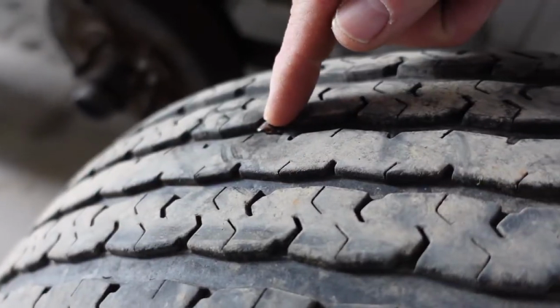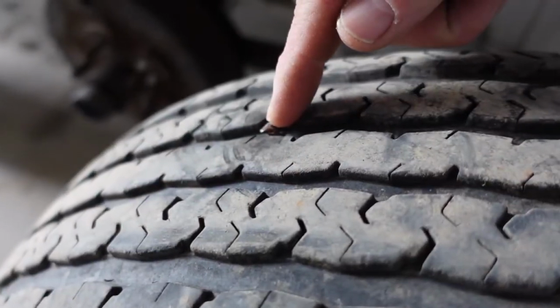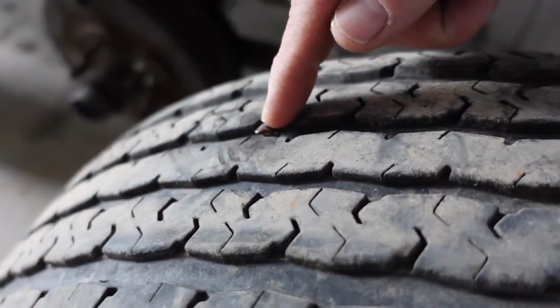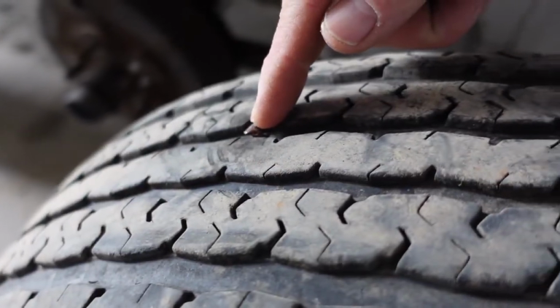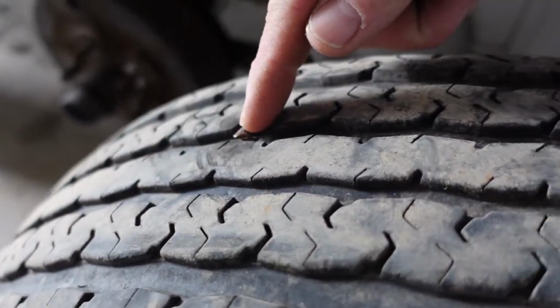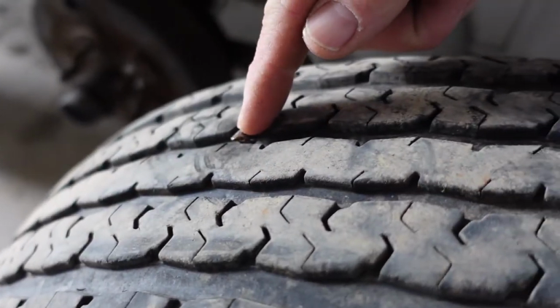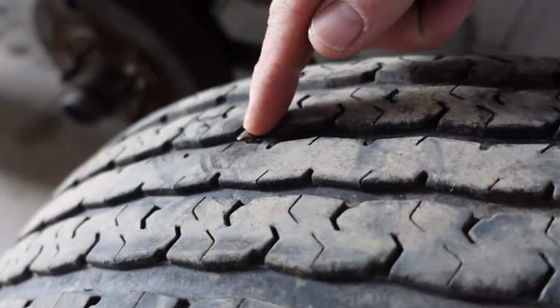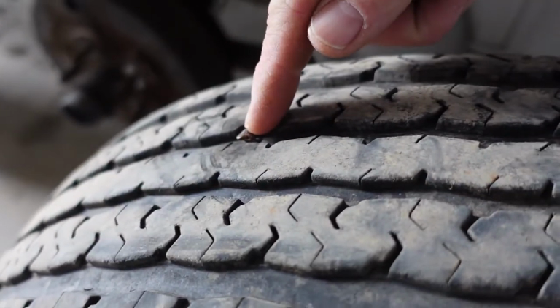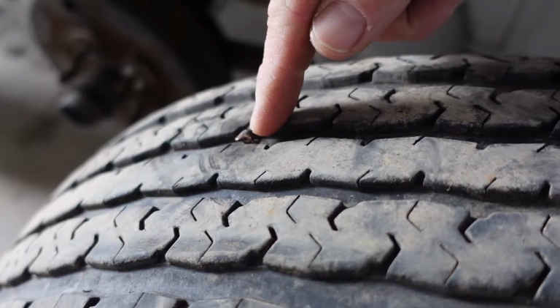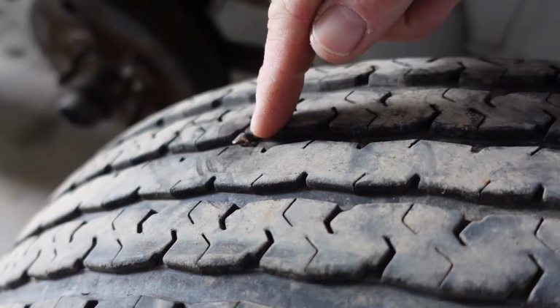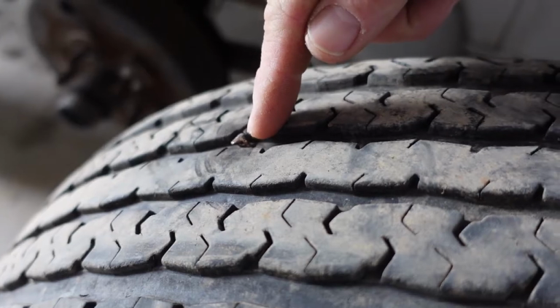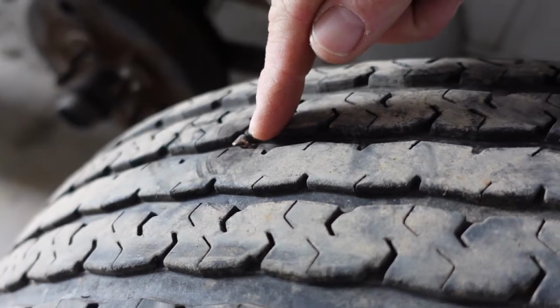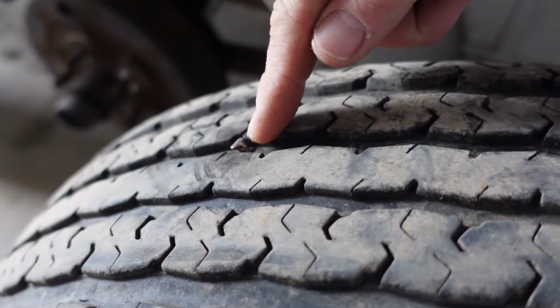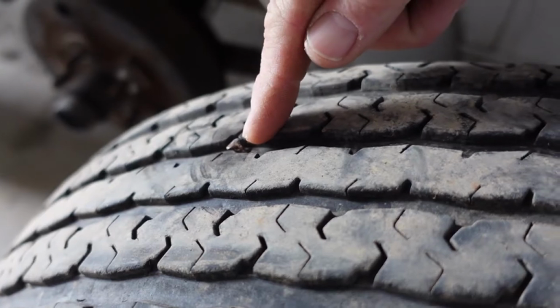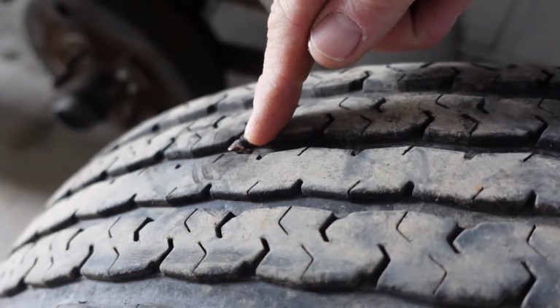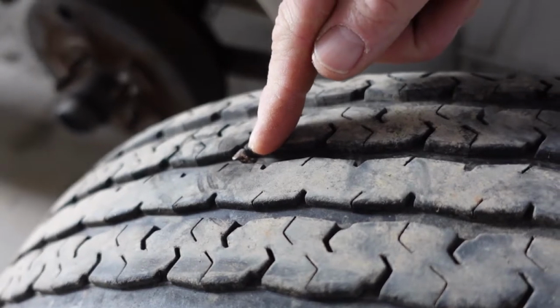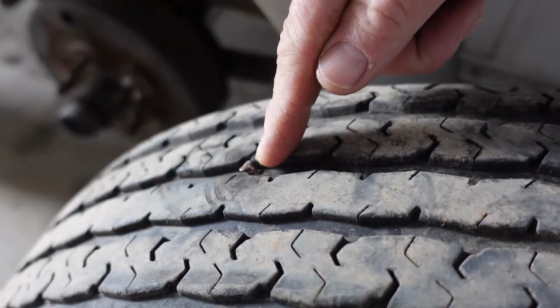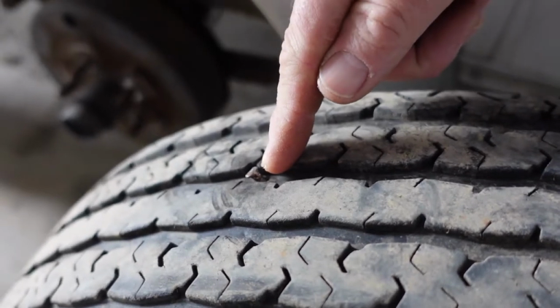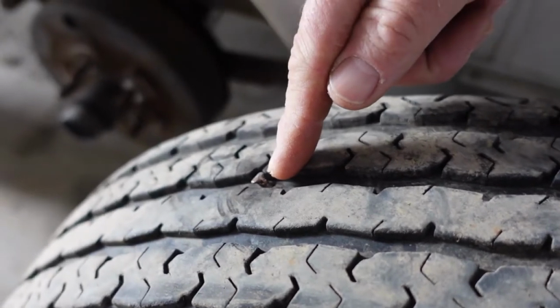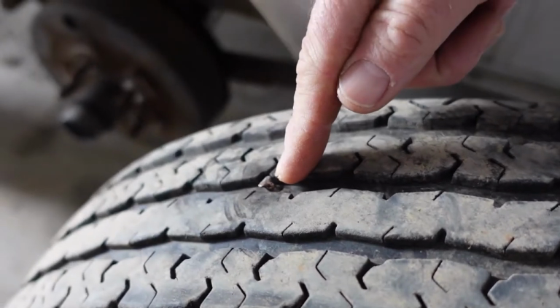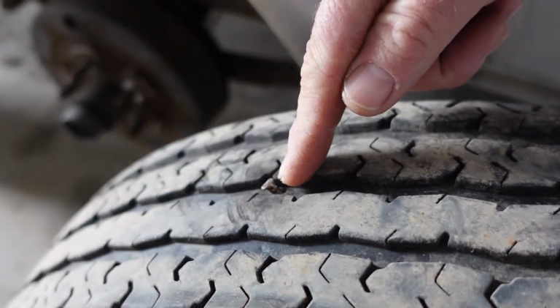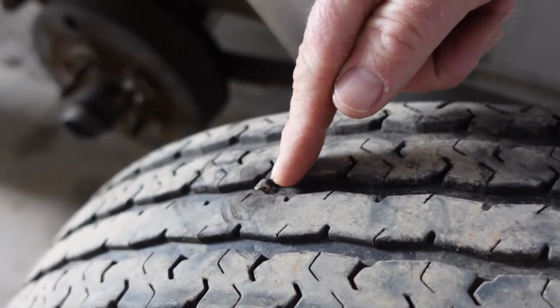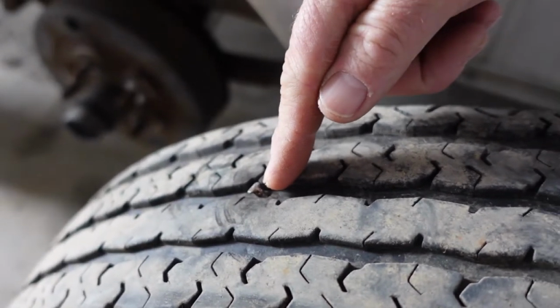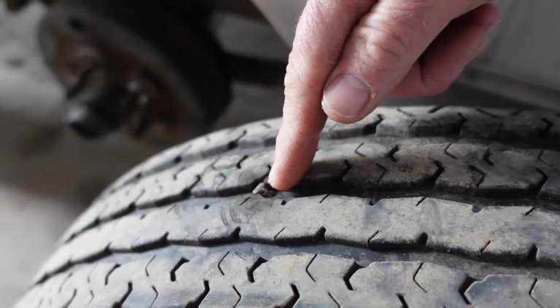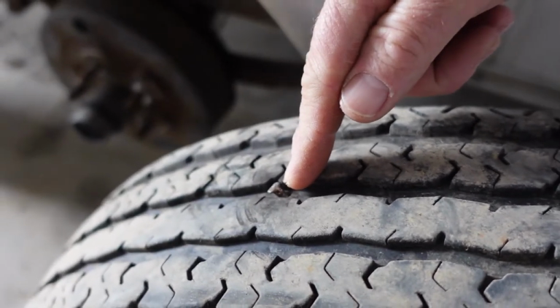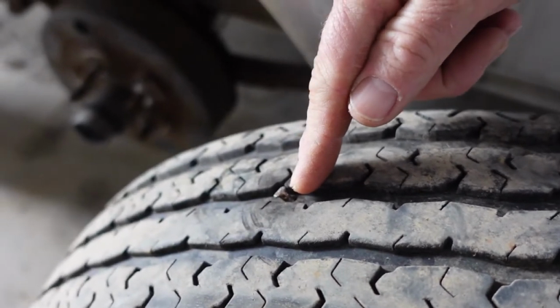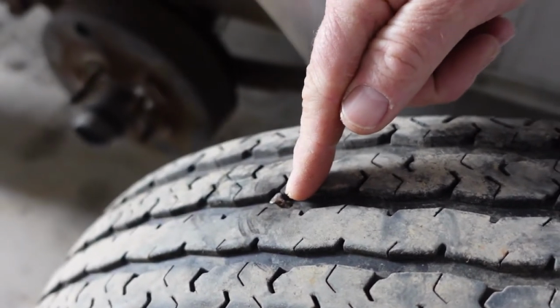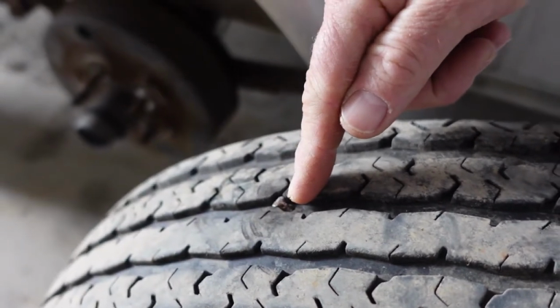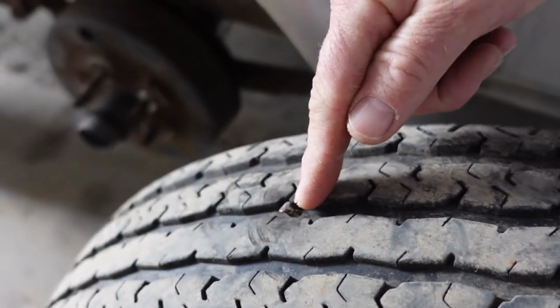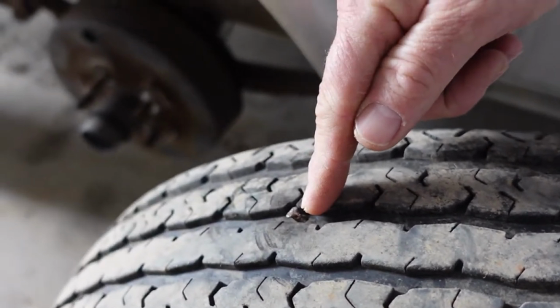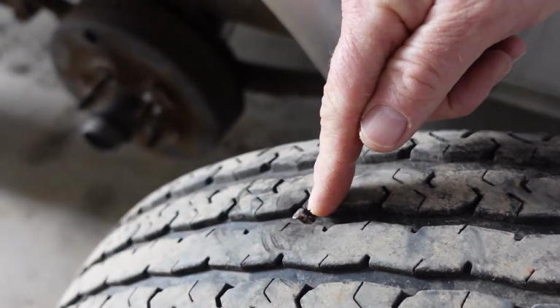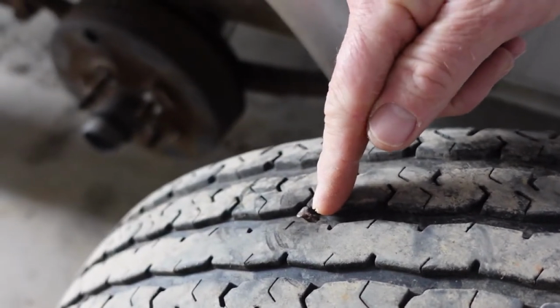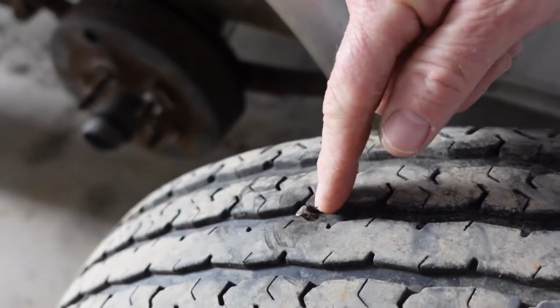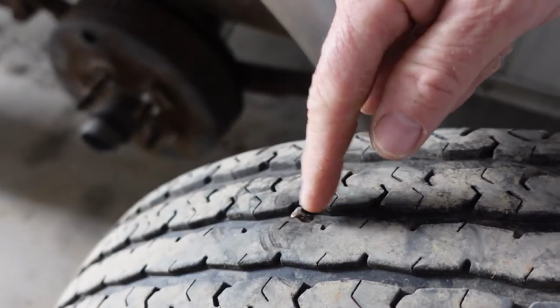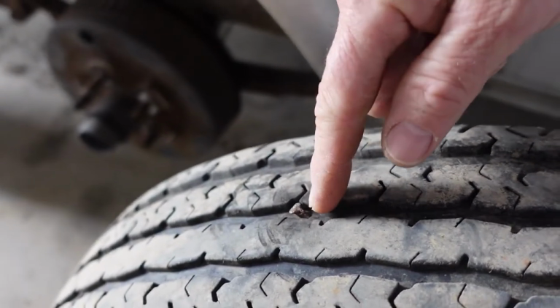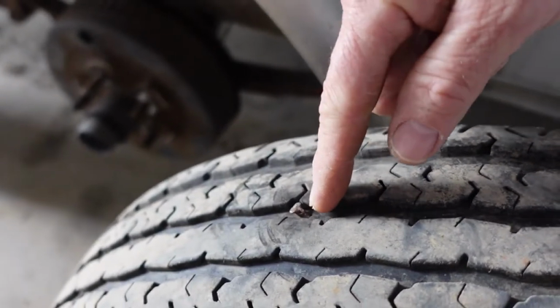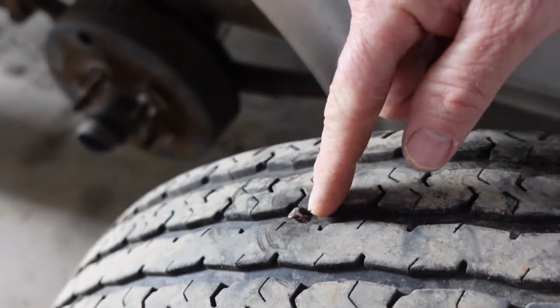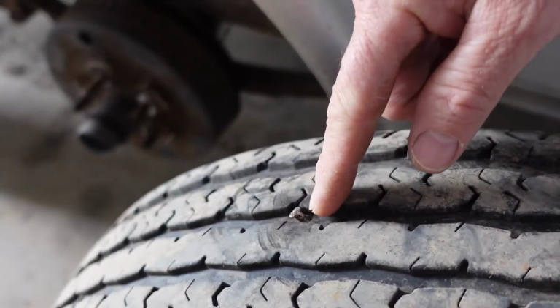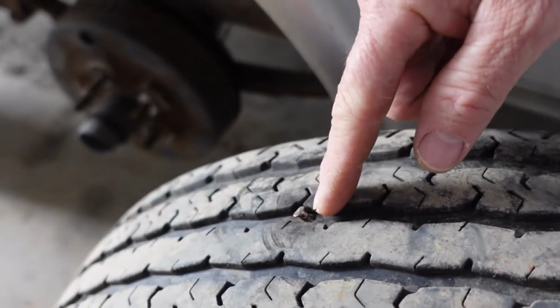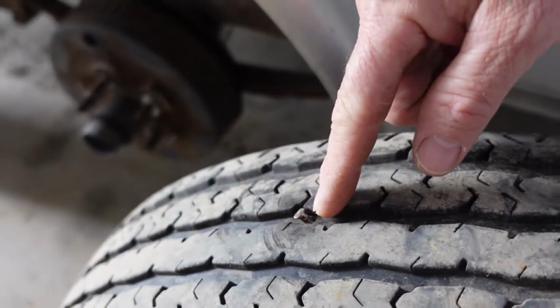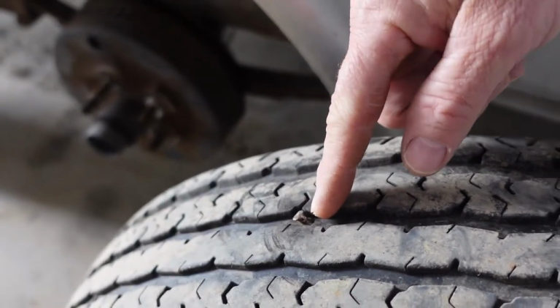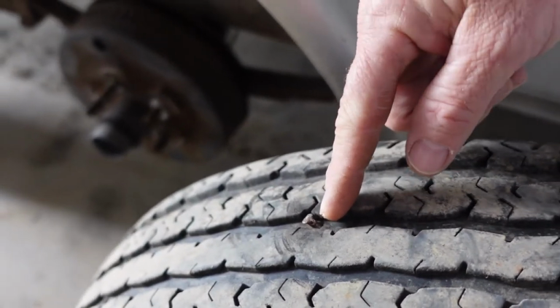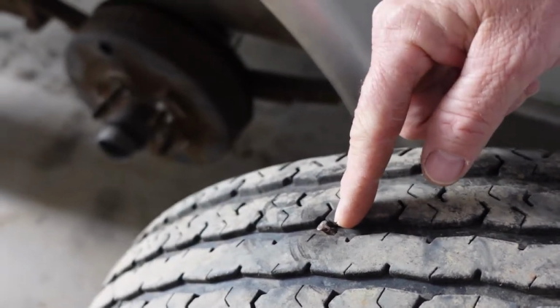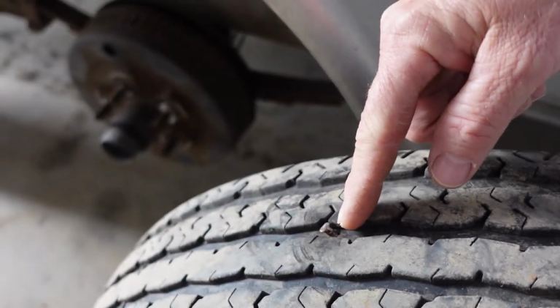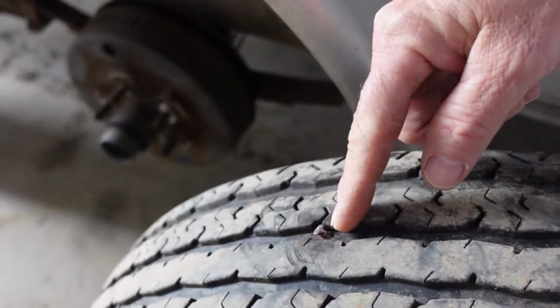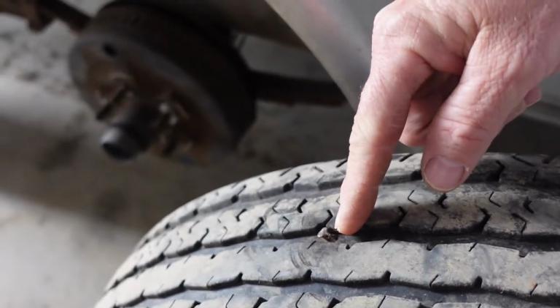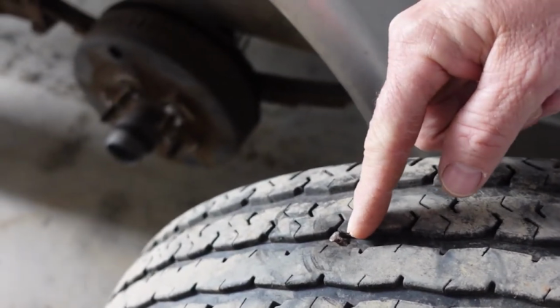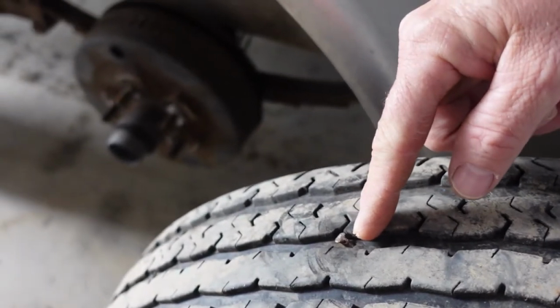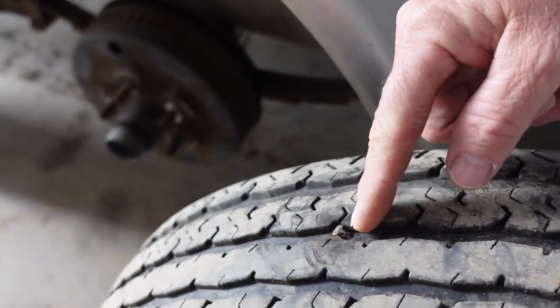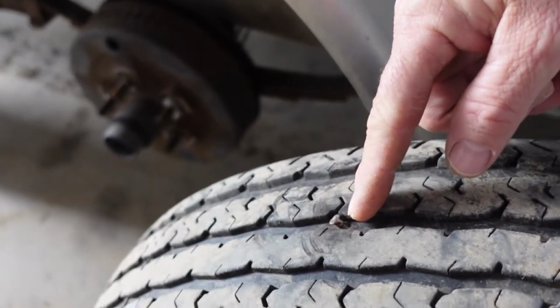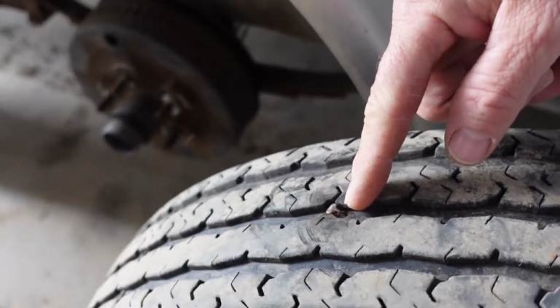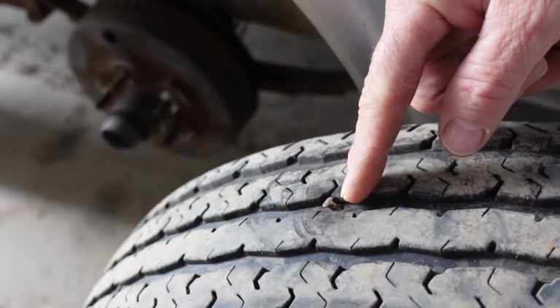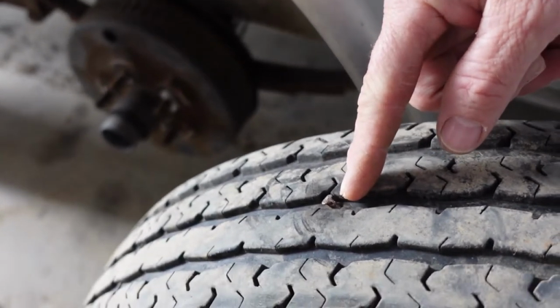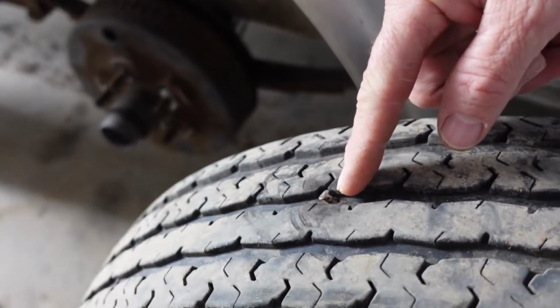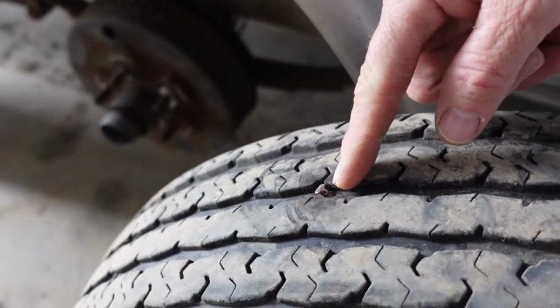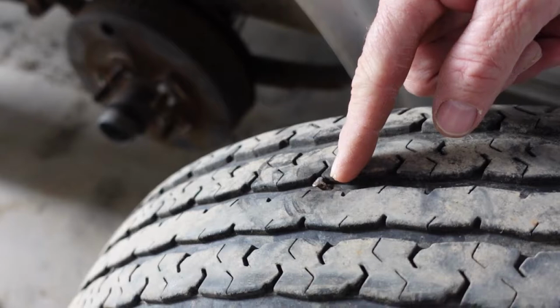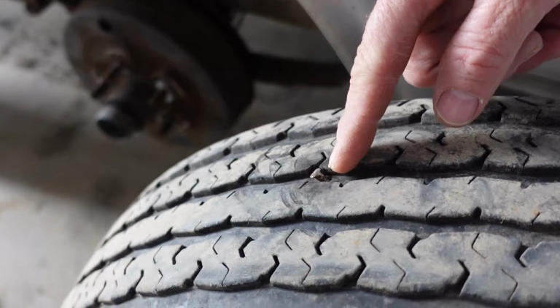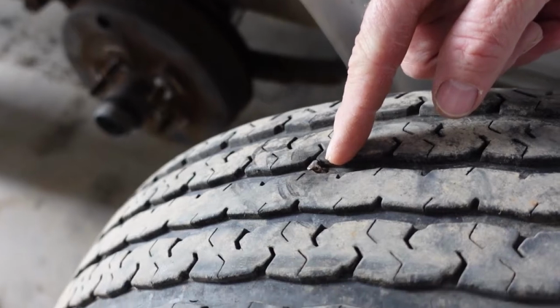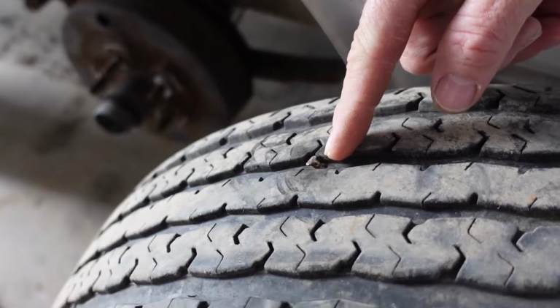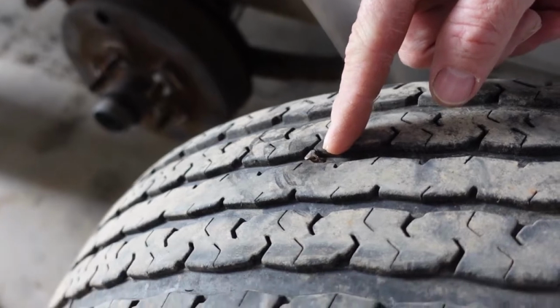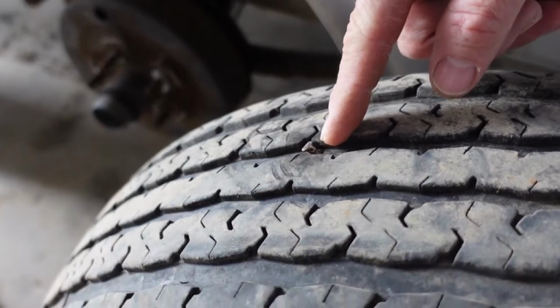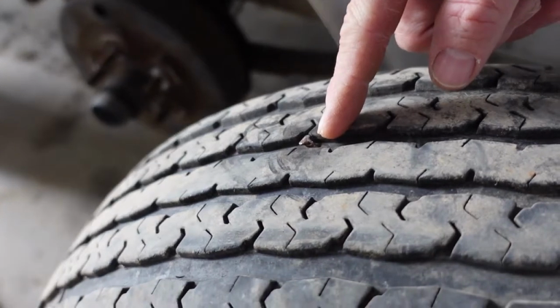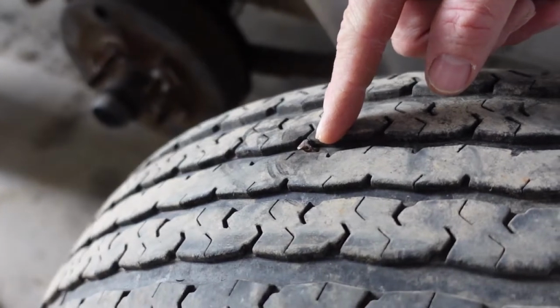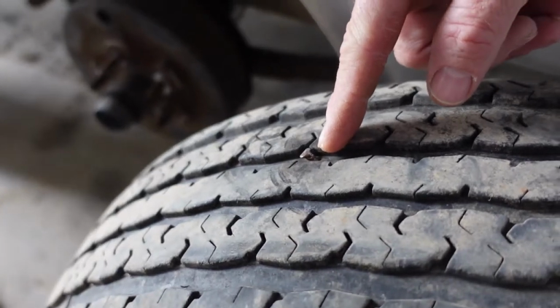There's our problem right there — it's a nail. It's going to be pretty simple to get out. Hopefully, it won't be too hard to repair.